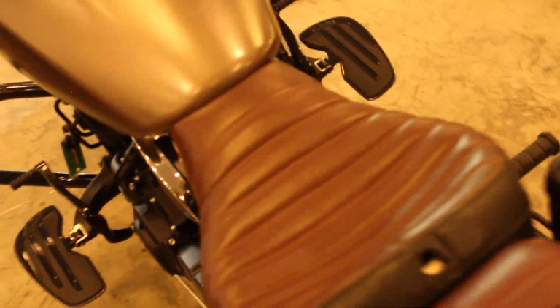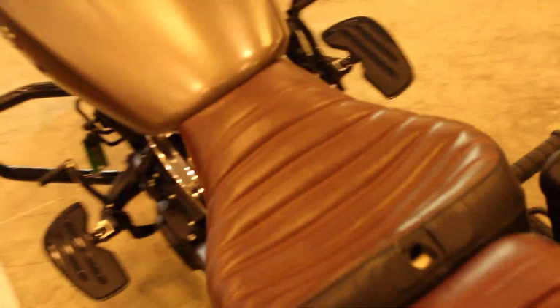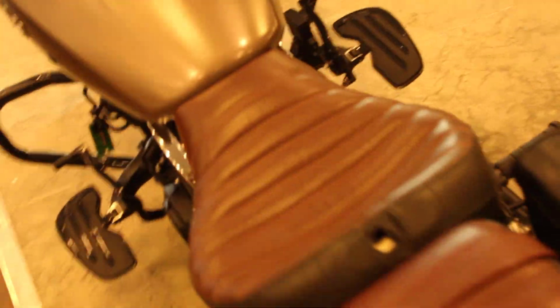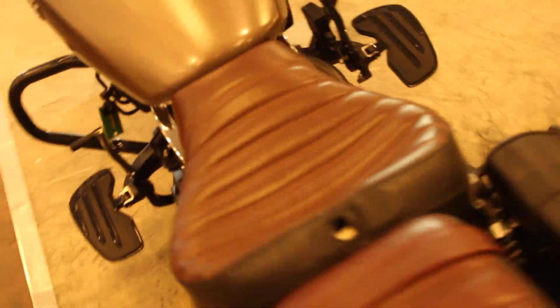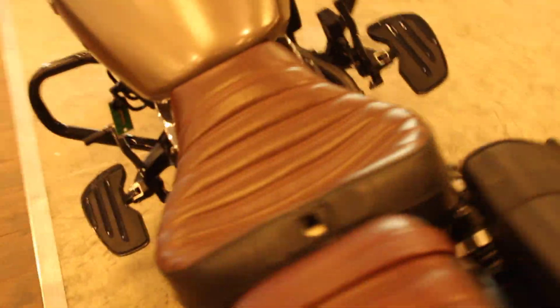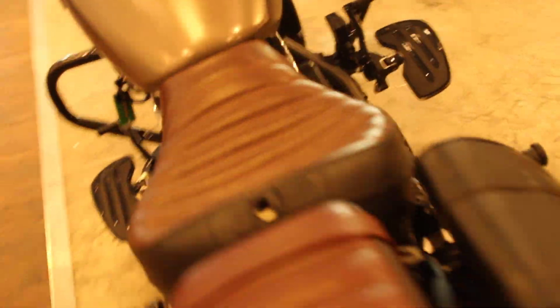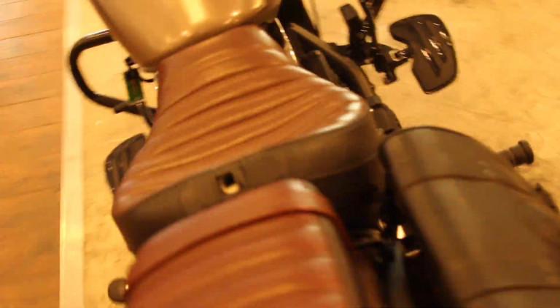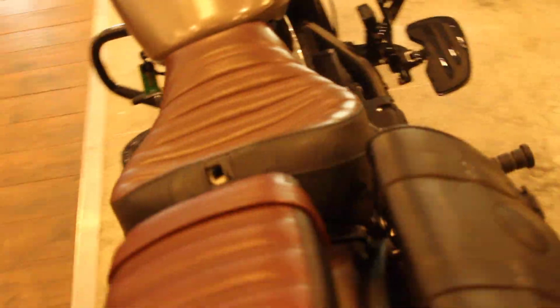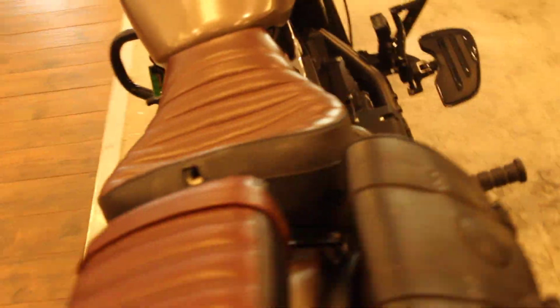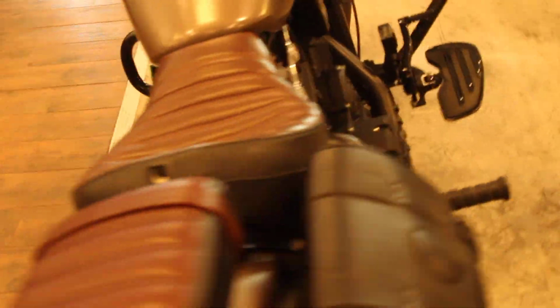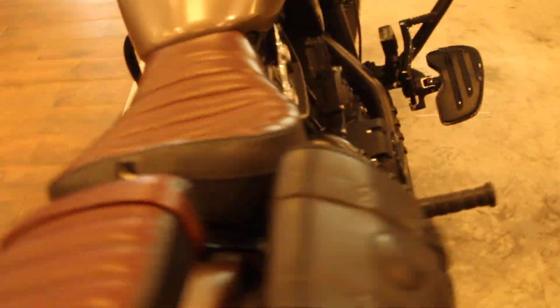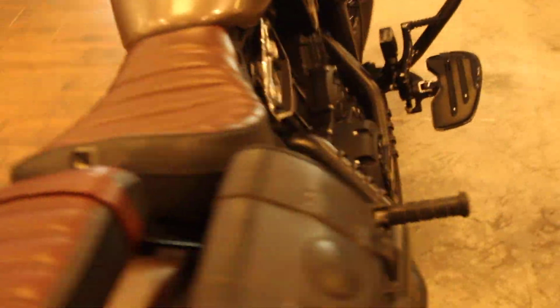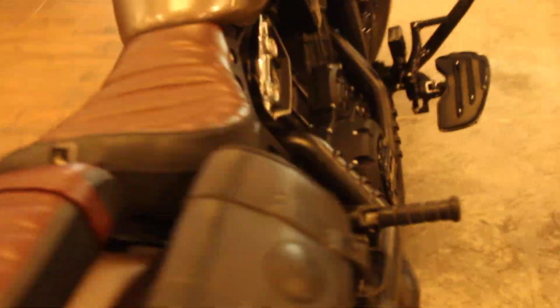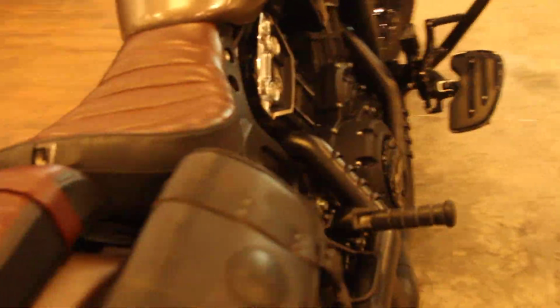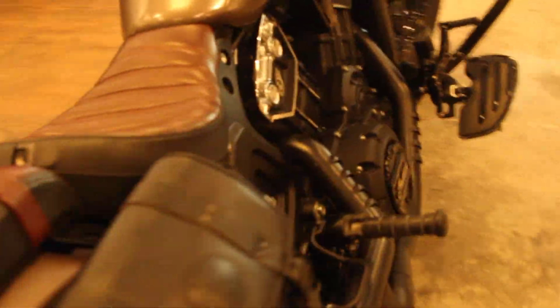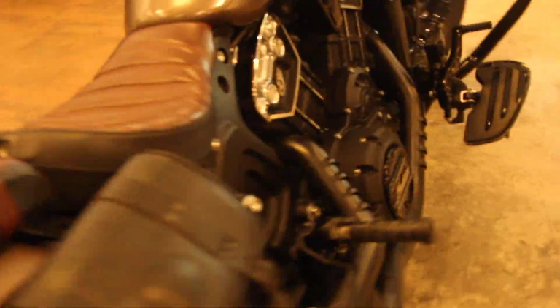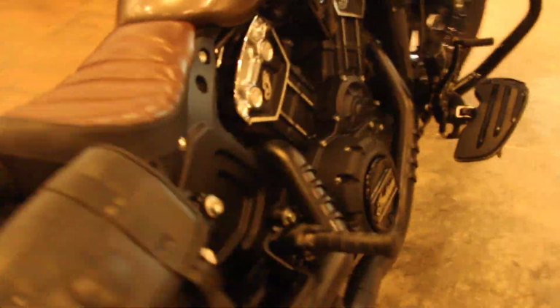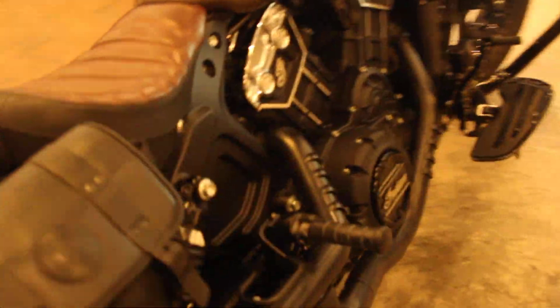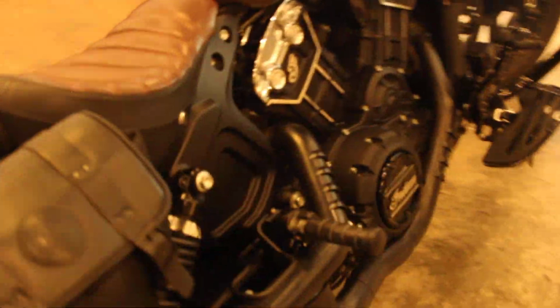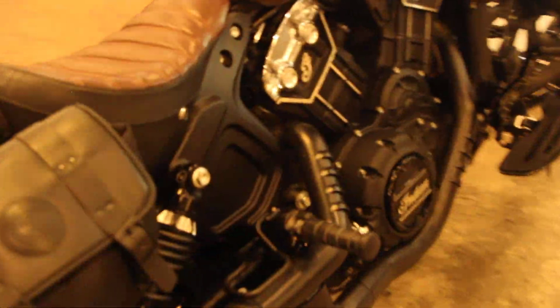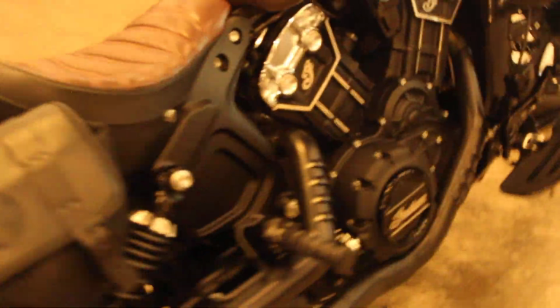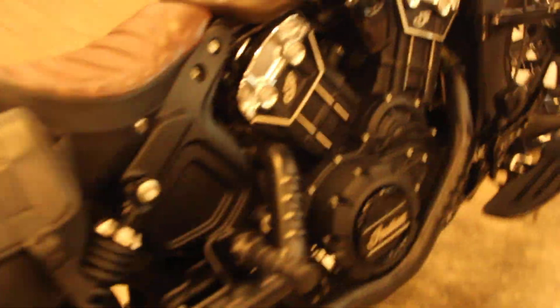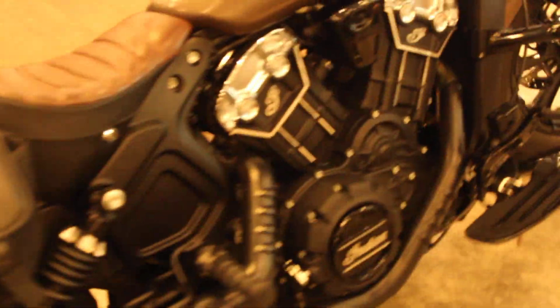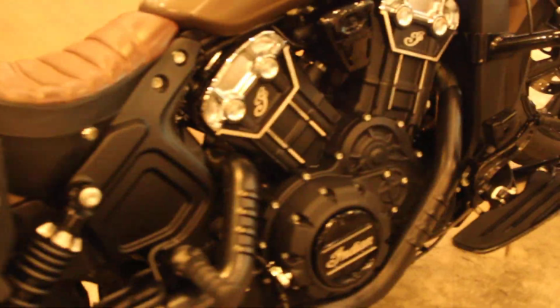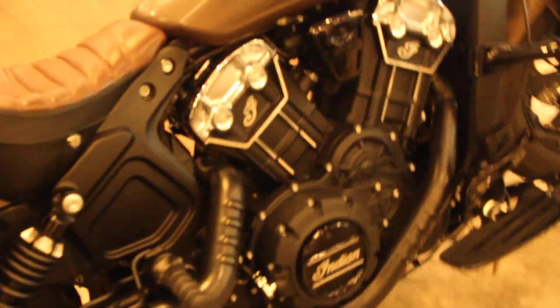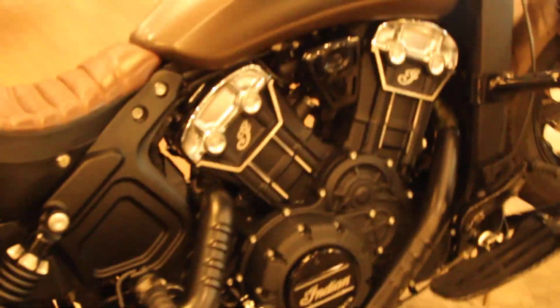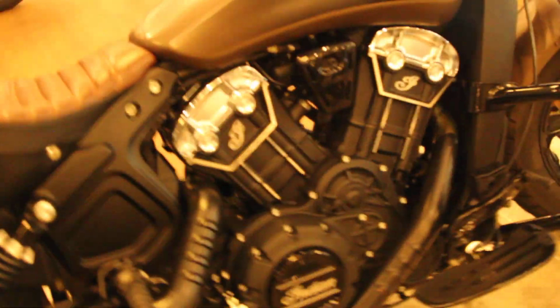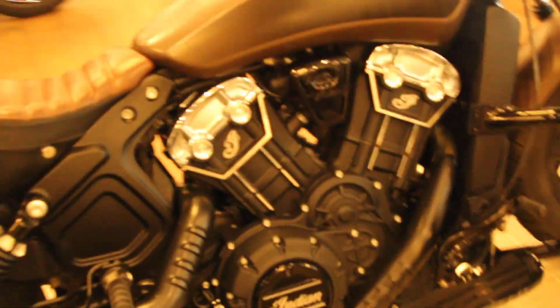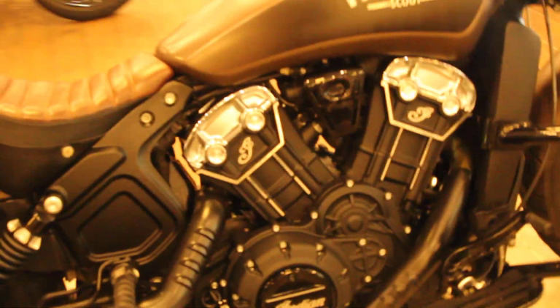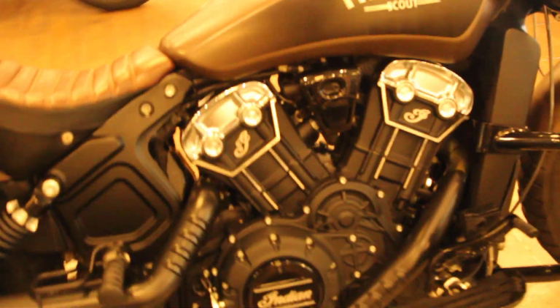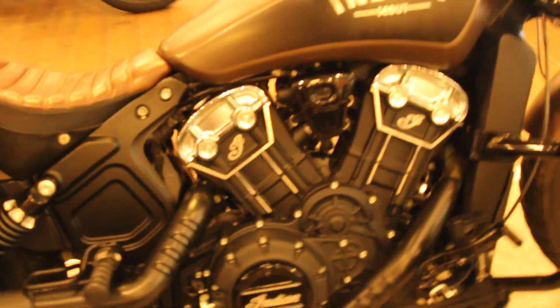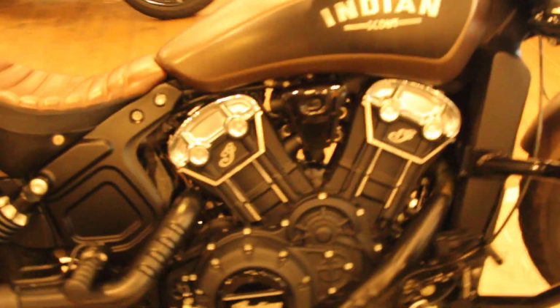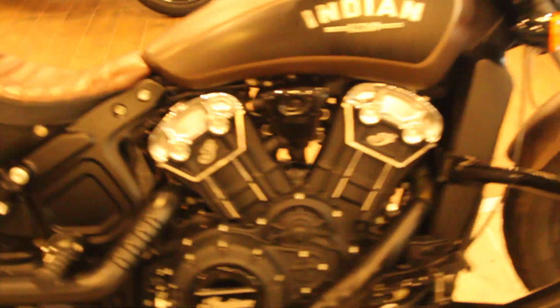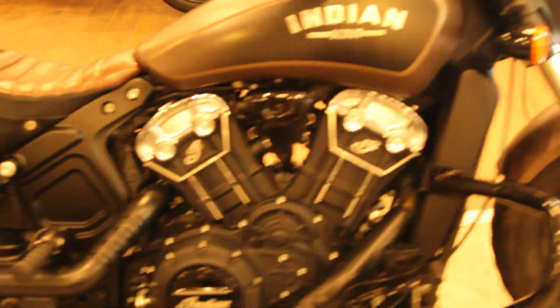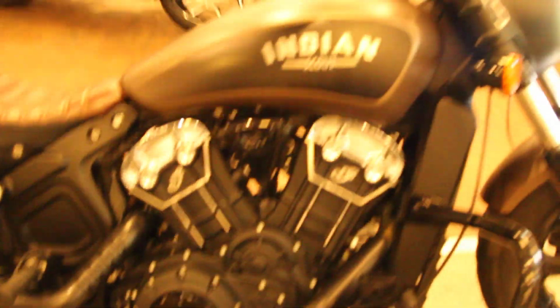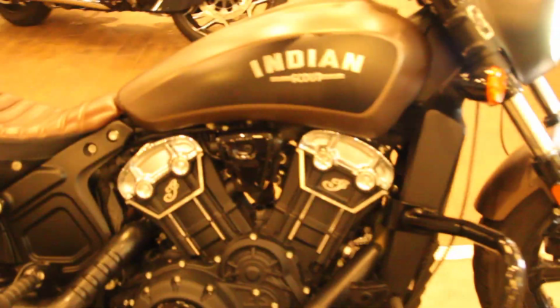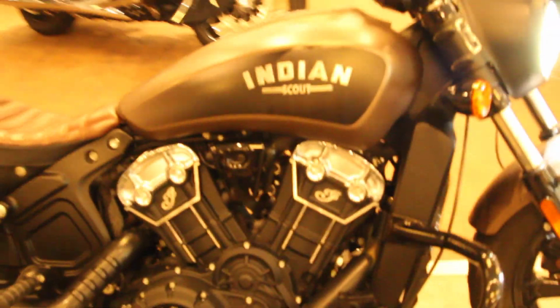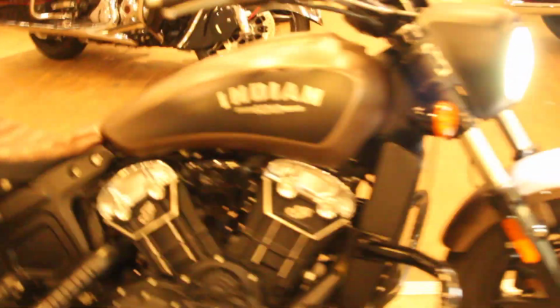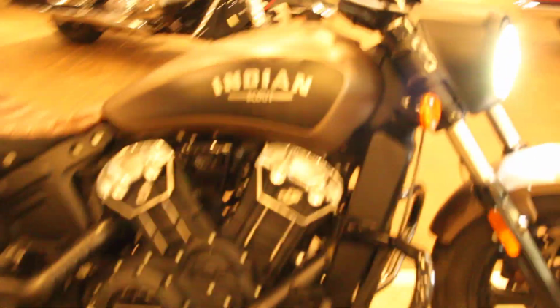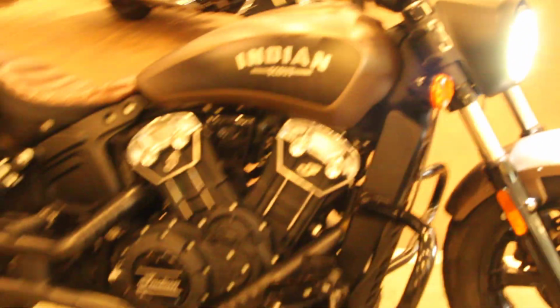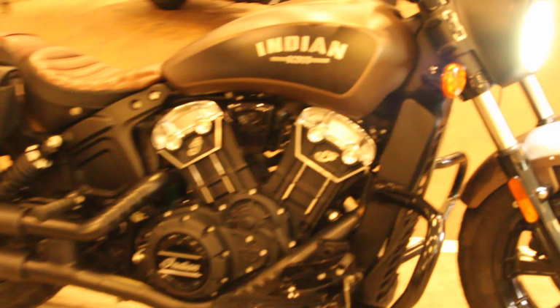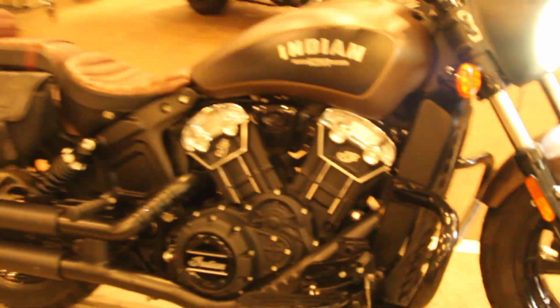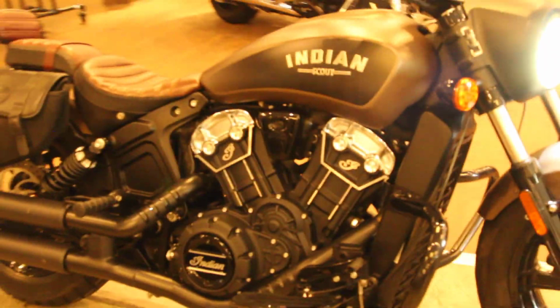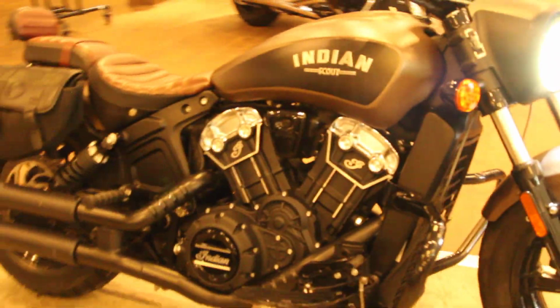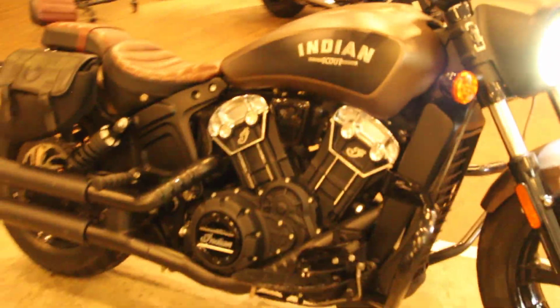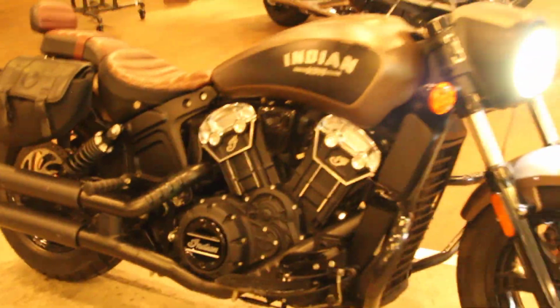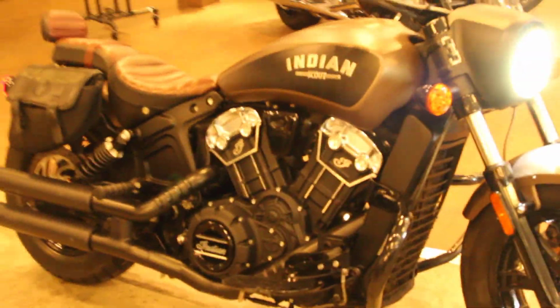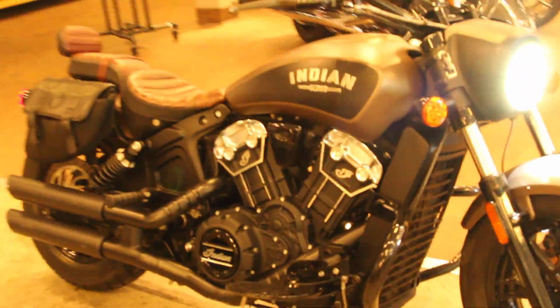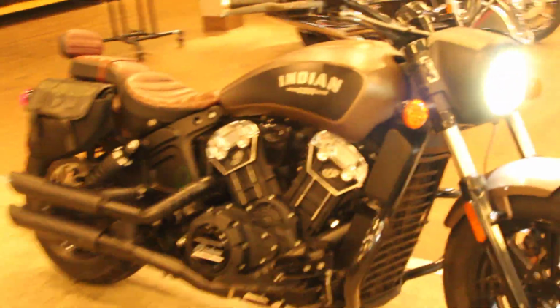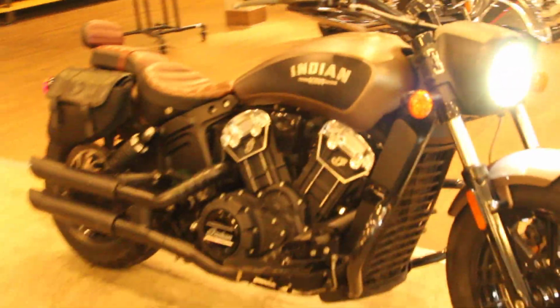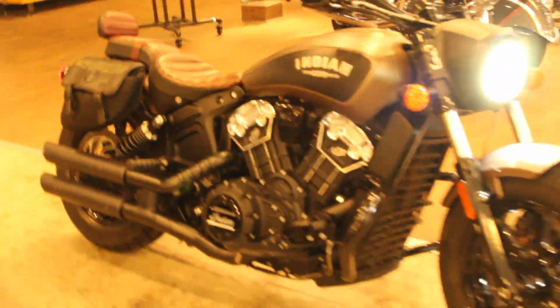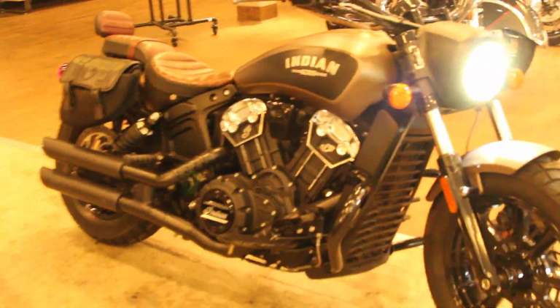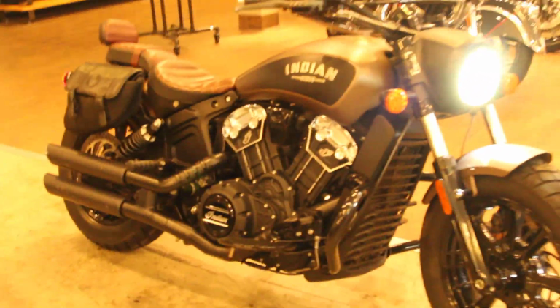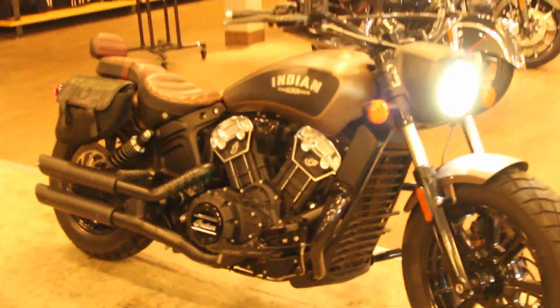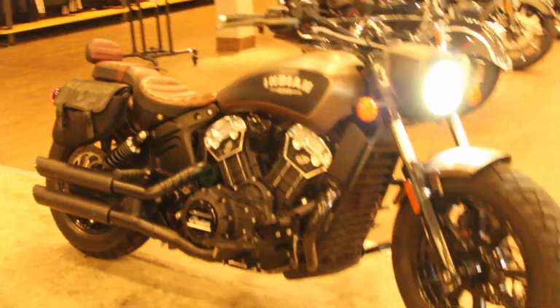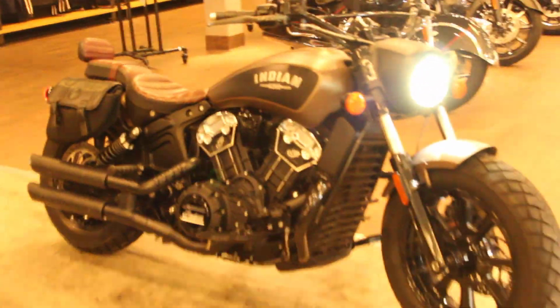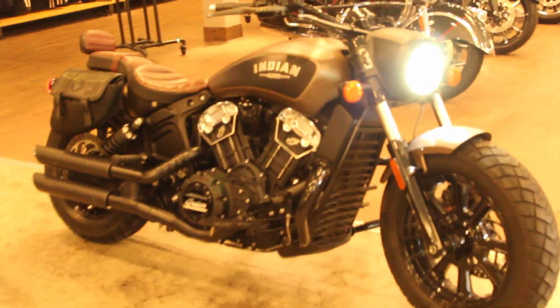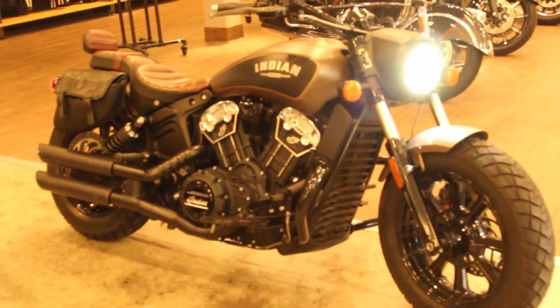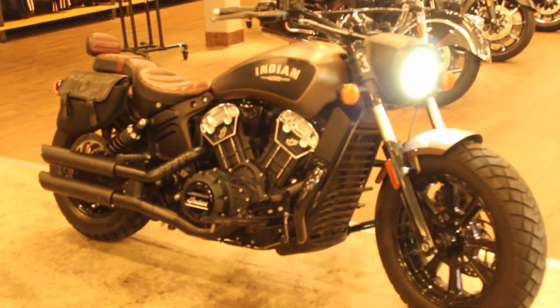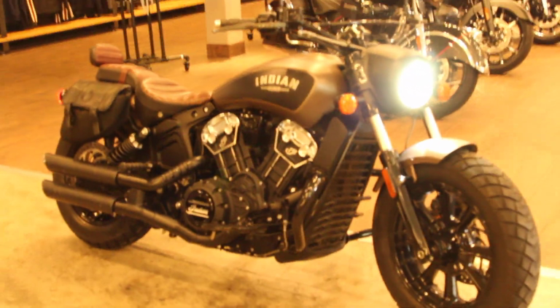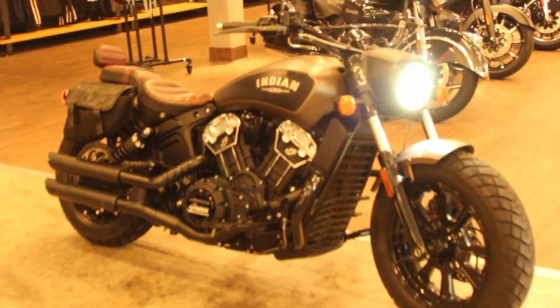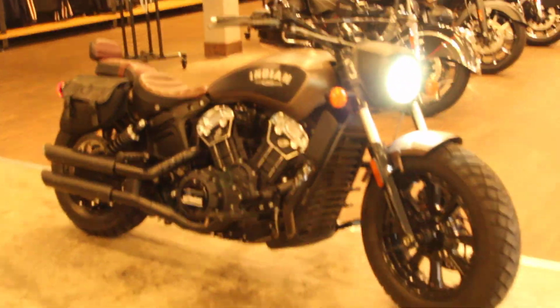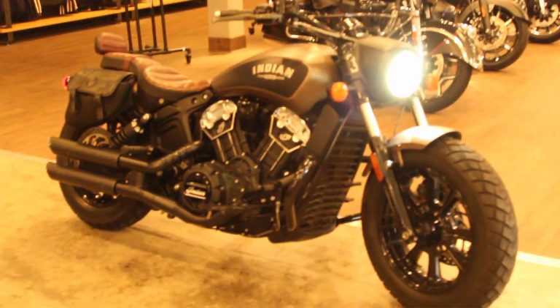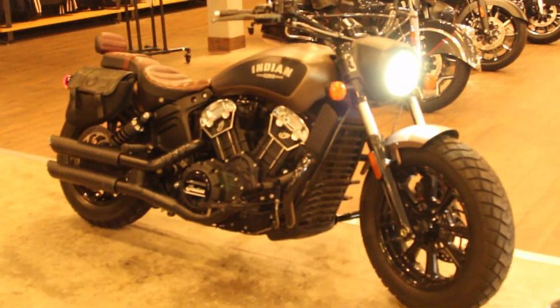If you have any questions about this bike or you want to take it for a test ride, give us a call here at Biggs Harley Davidson in San Marcos.